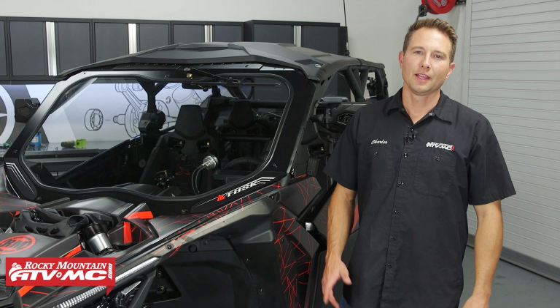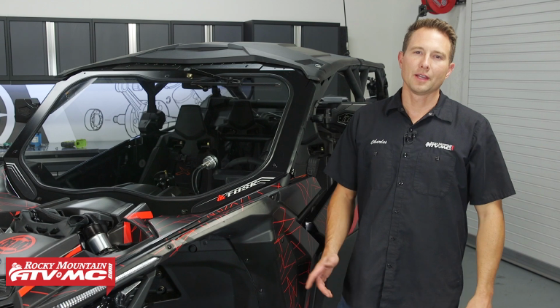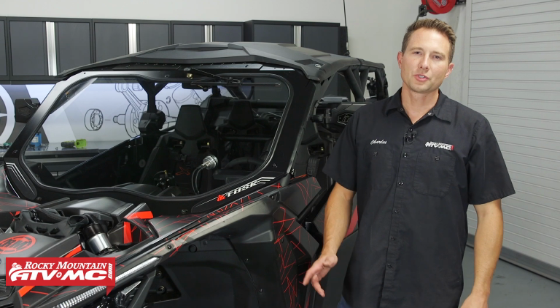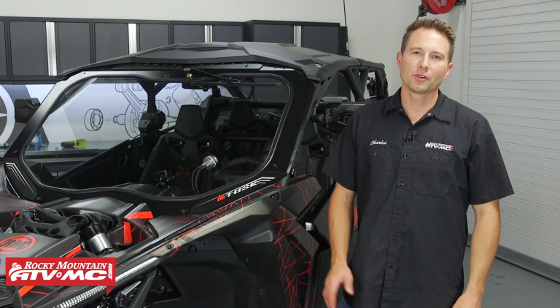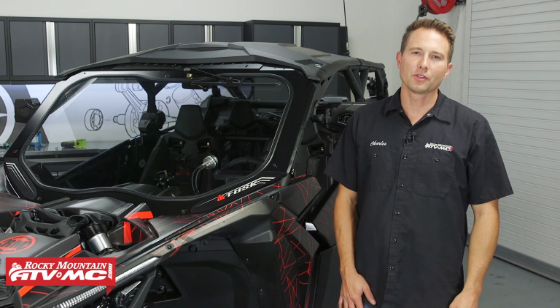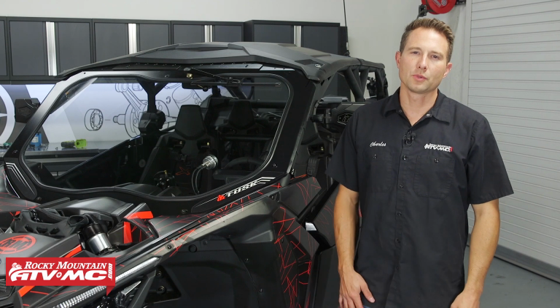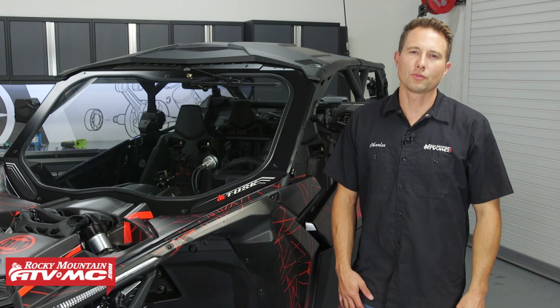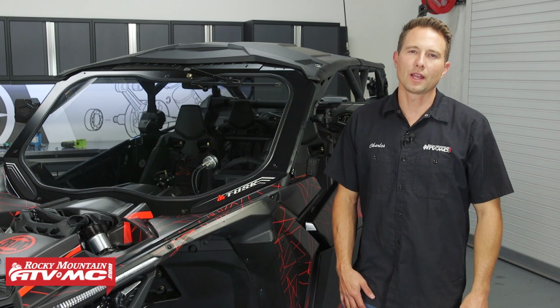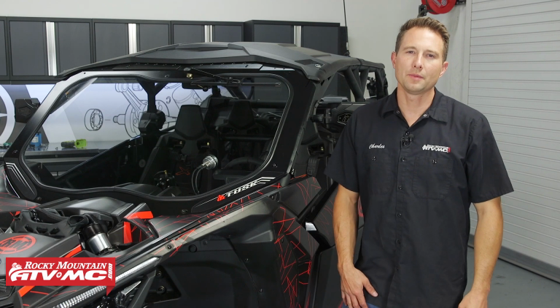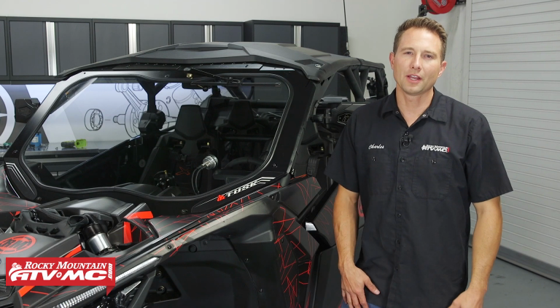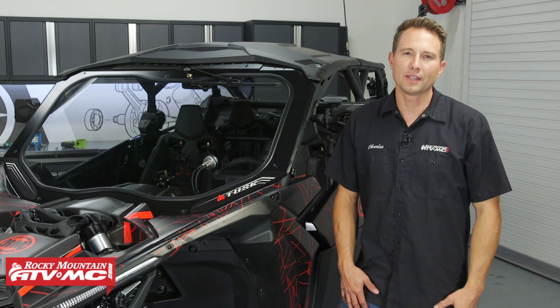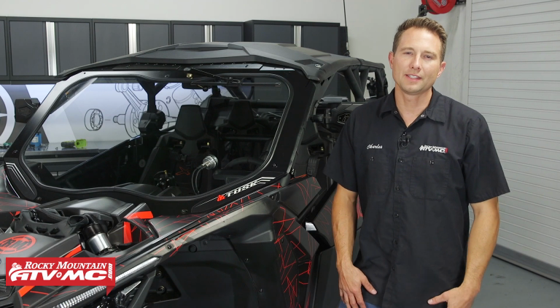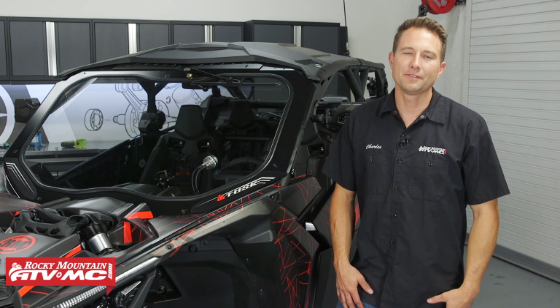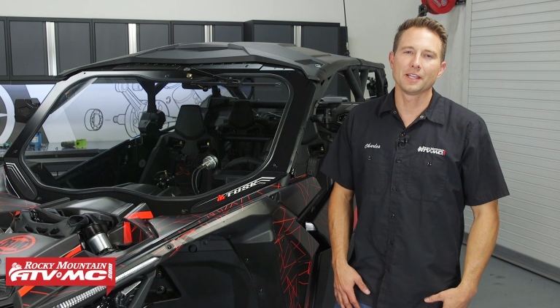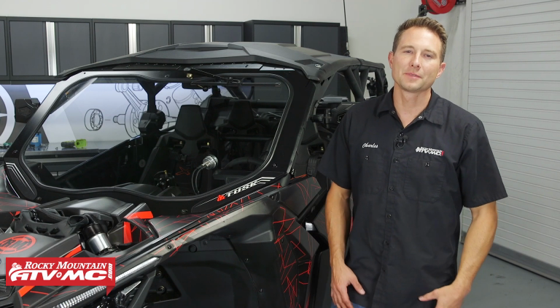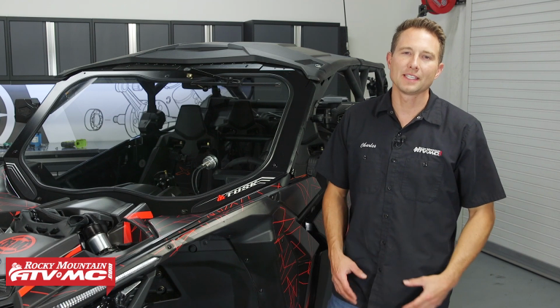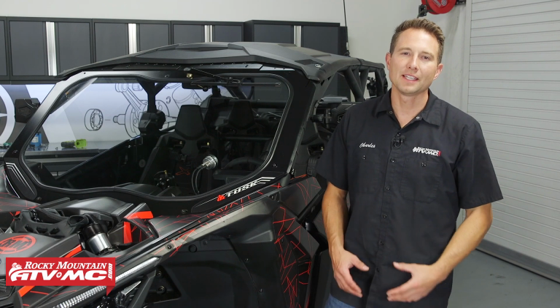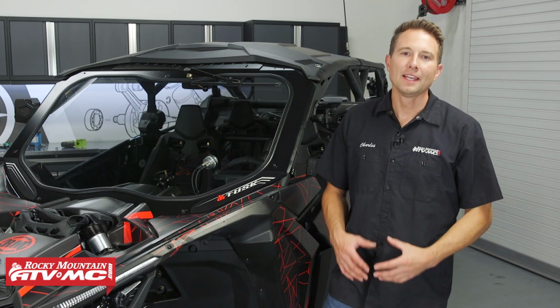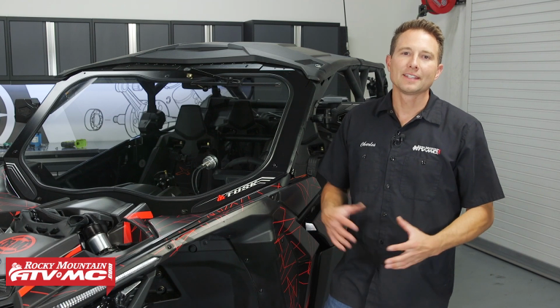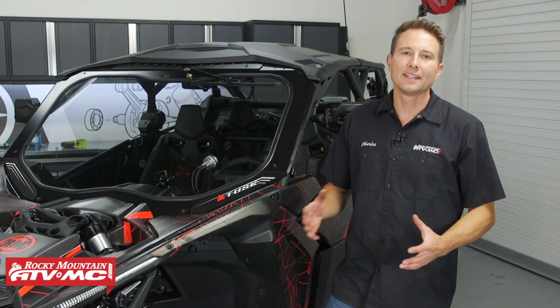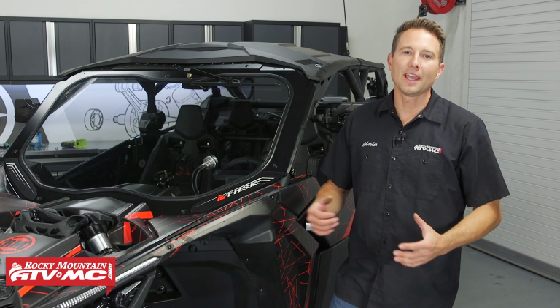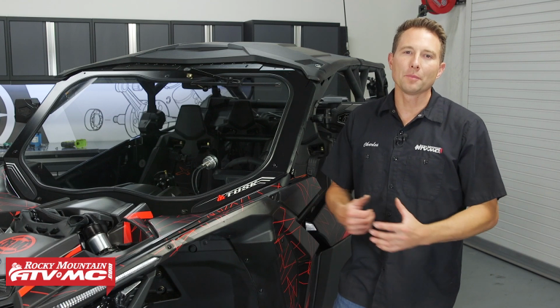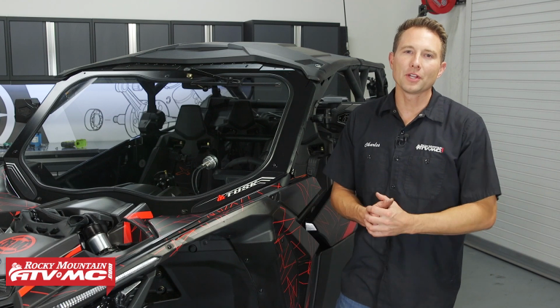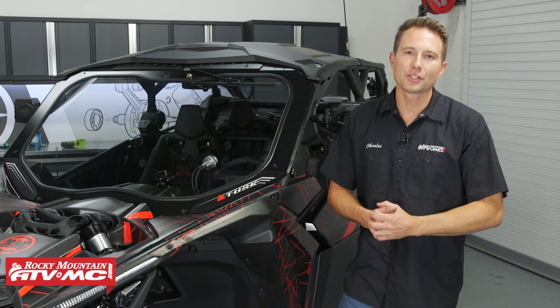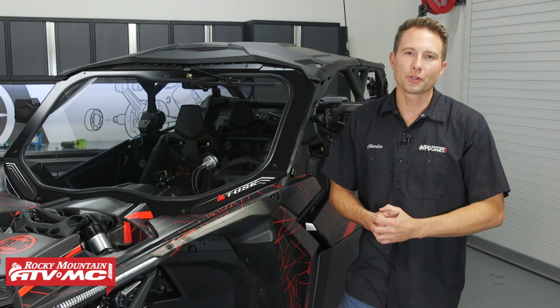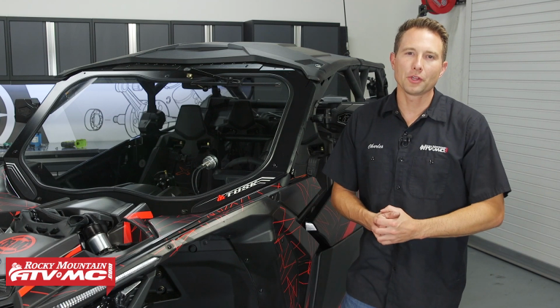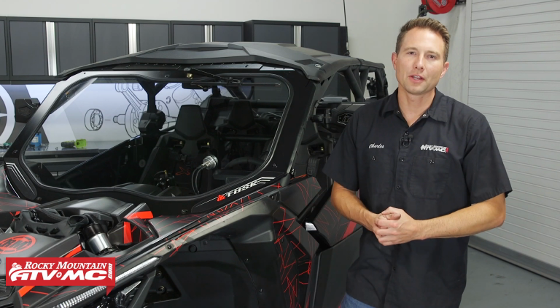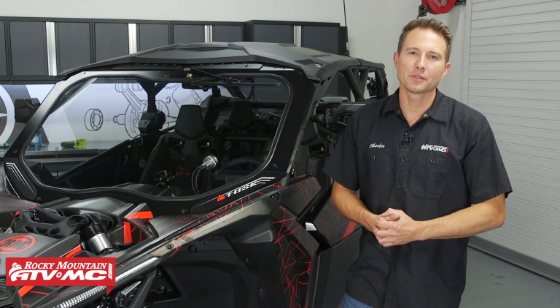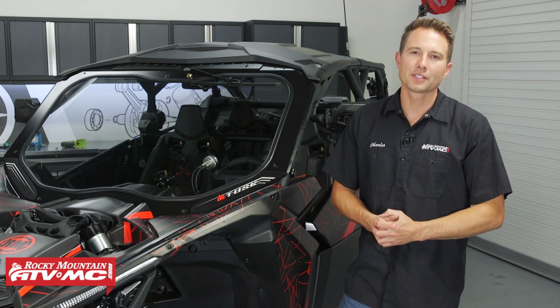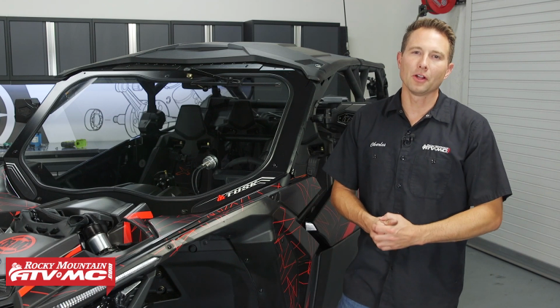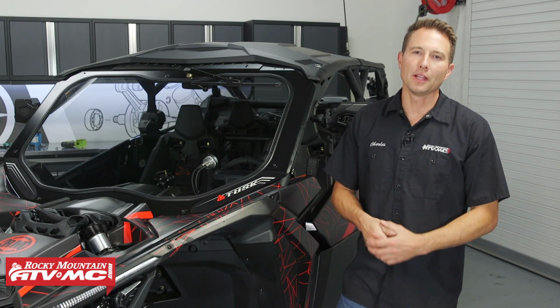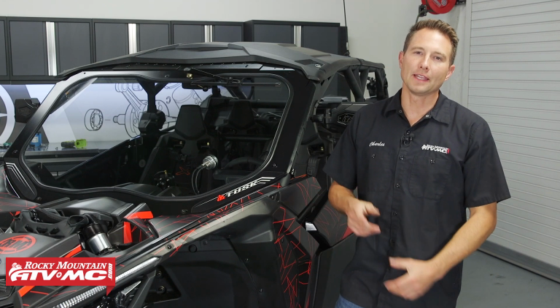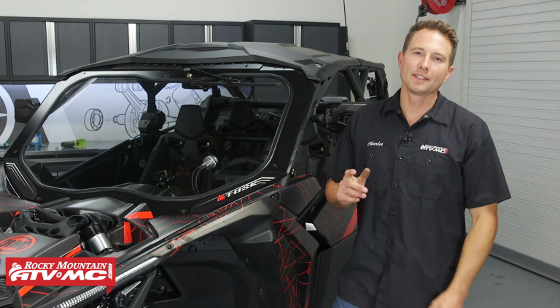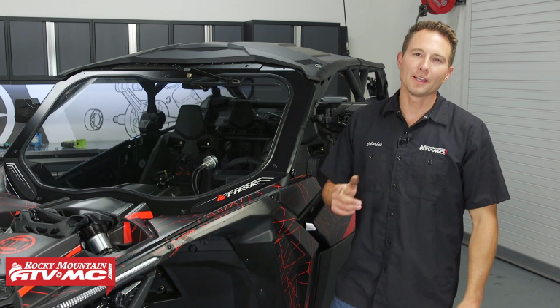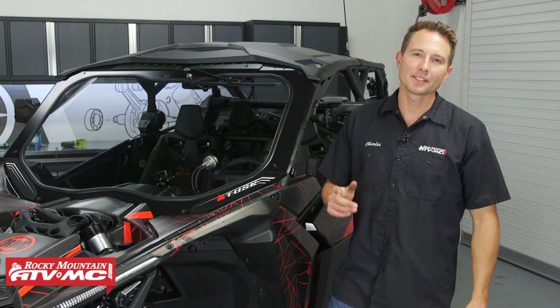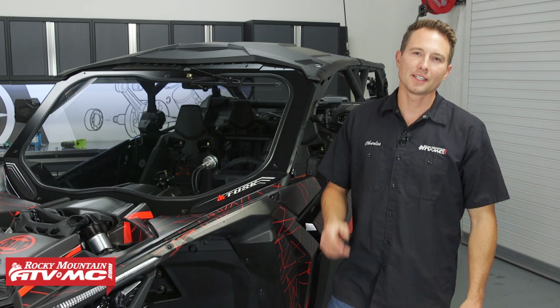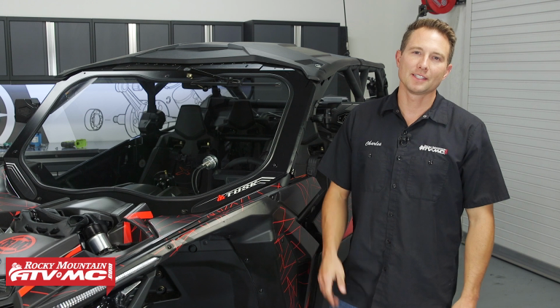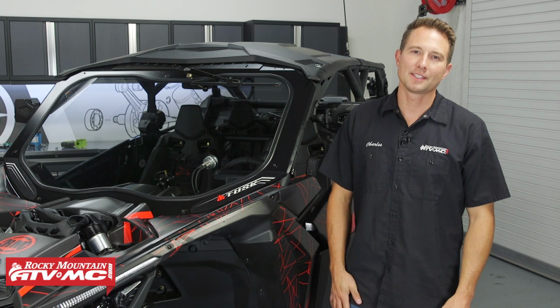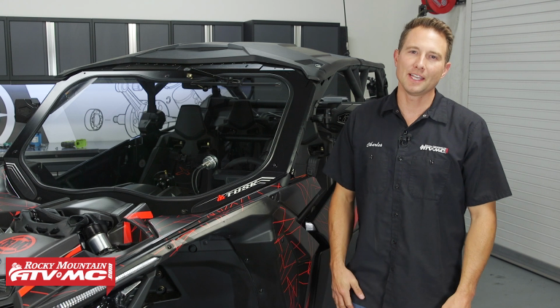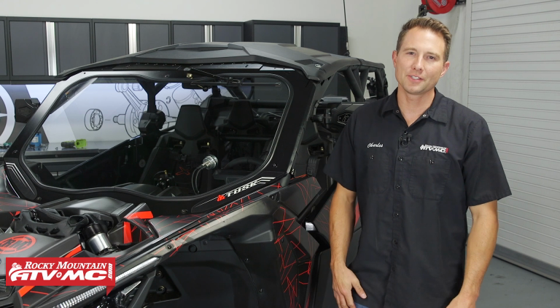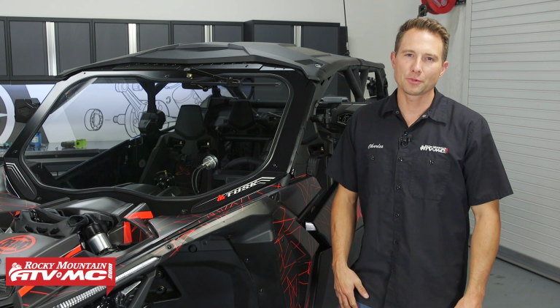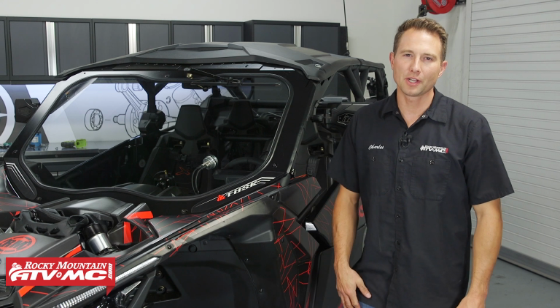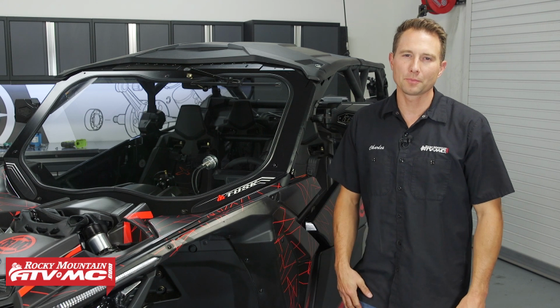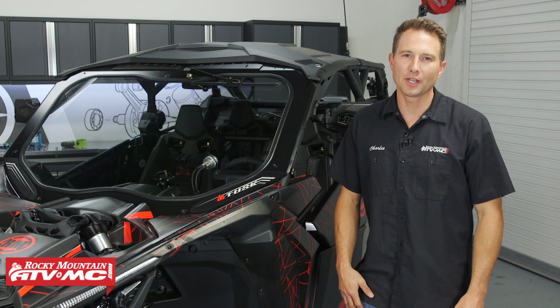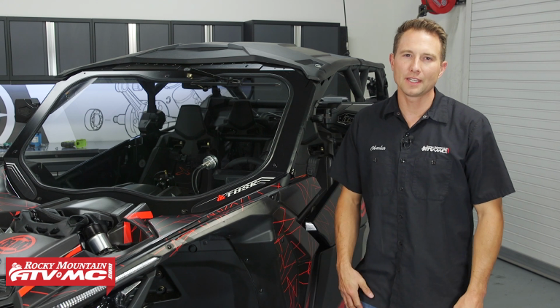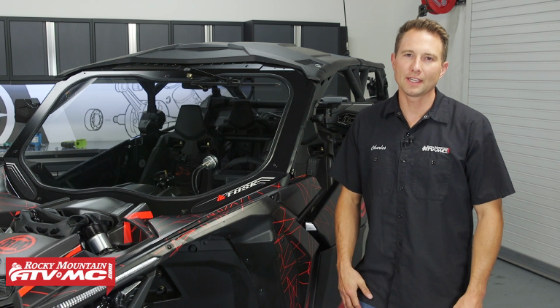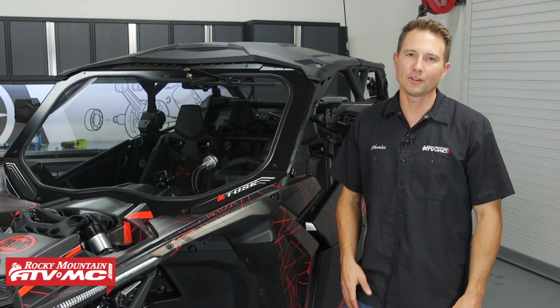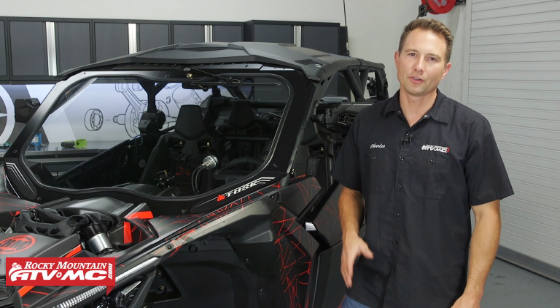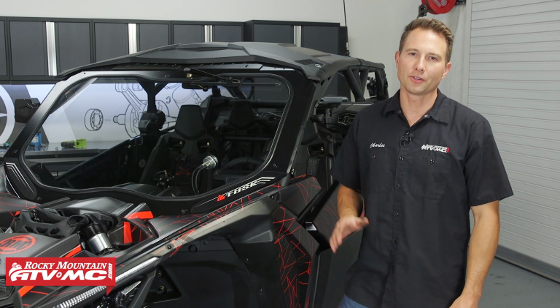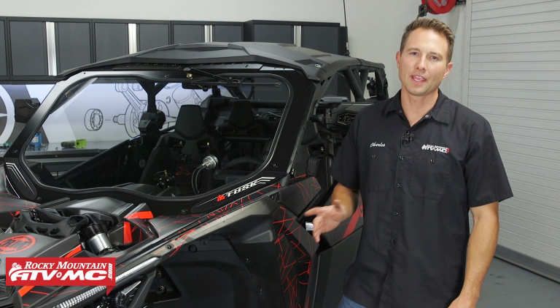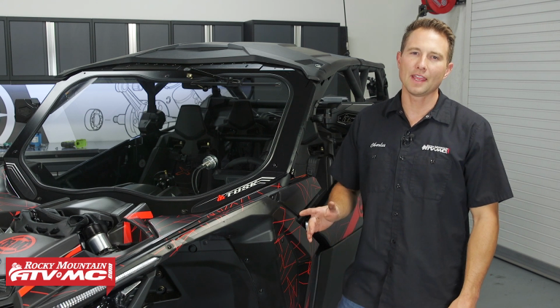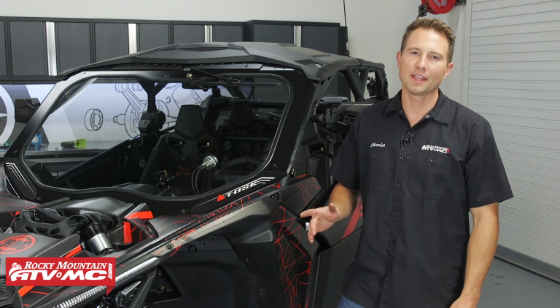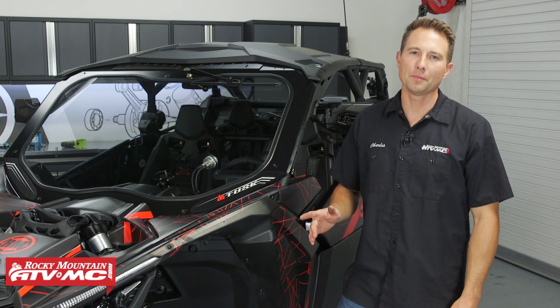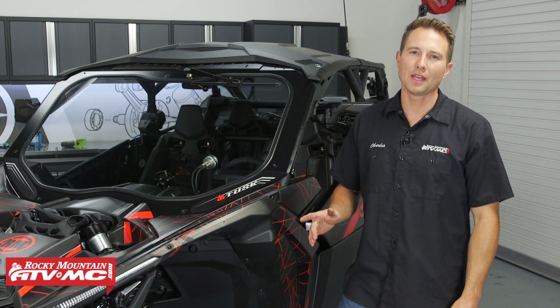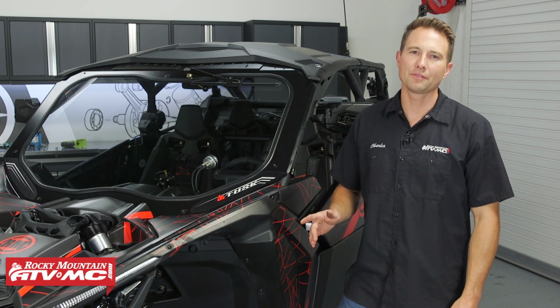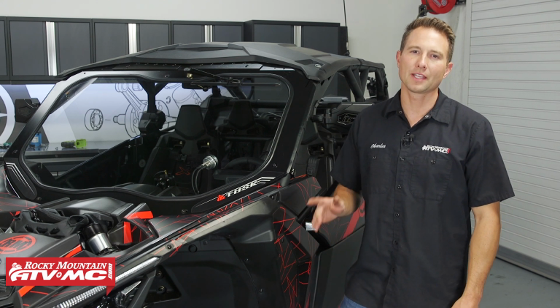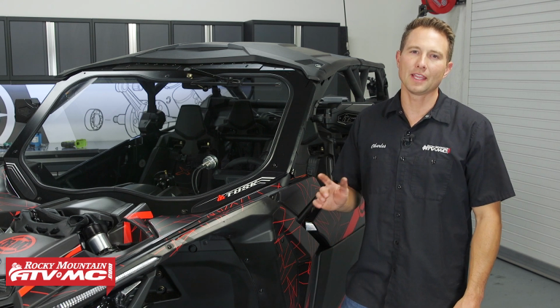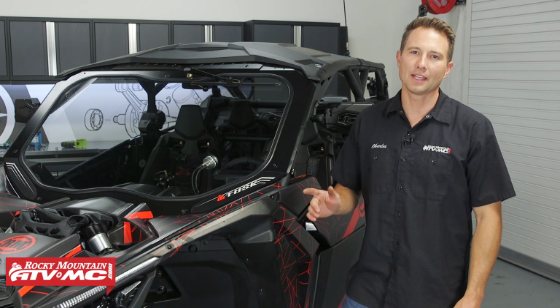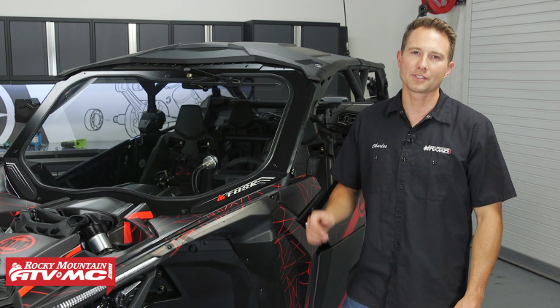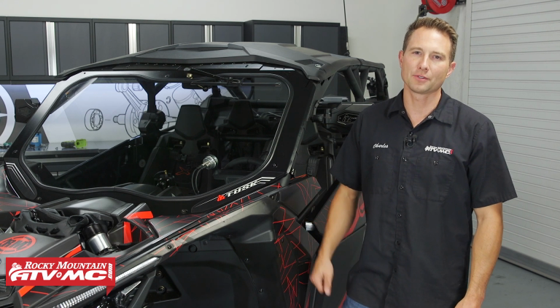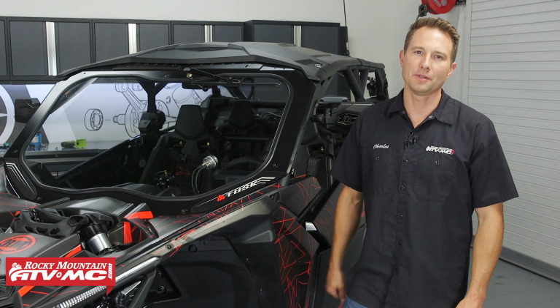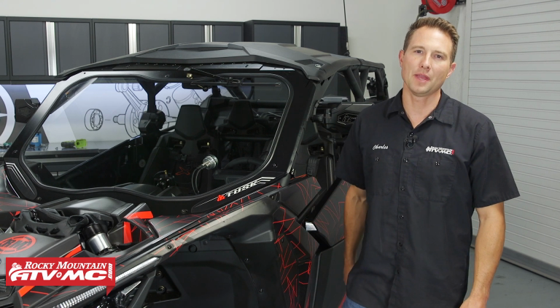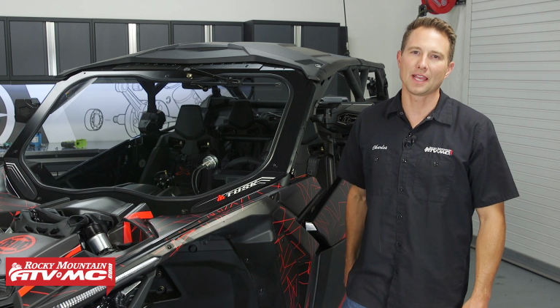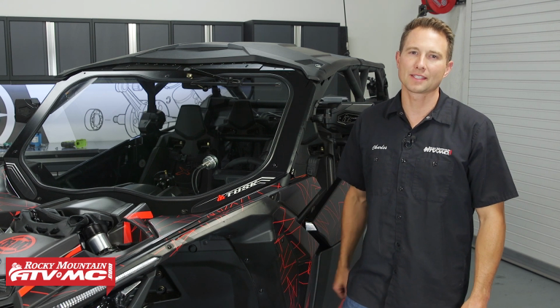Hey, I'm Charles with Rocky Mountain ATV MC. Today I'm going to show you how to install a Tusk Stage 3 Upgrade Kit on your Can-Am Maverick X3 Max.